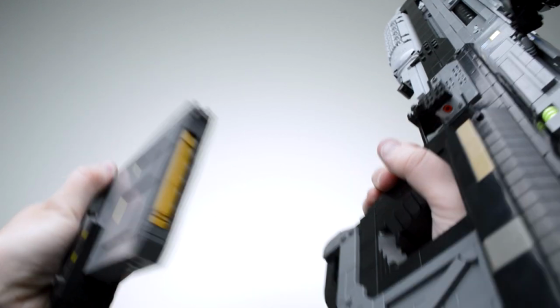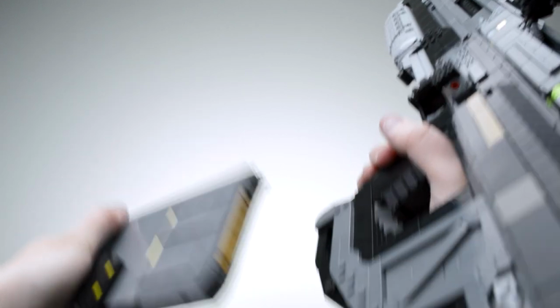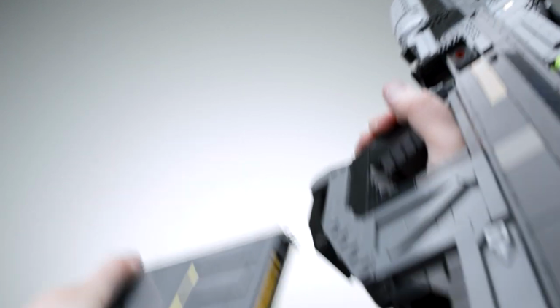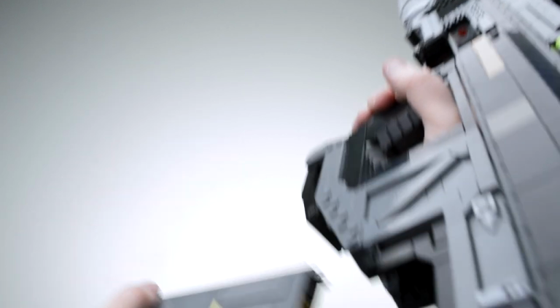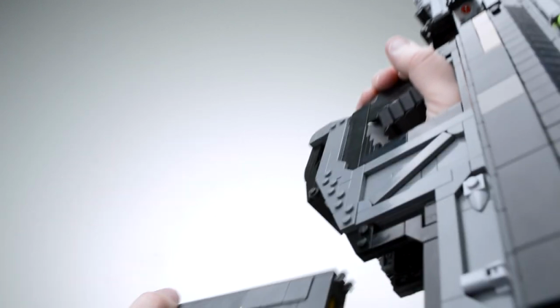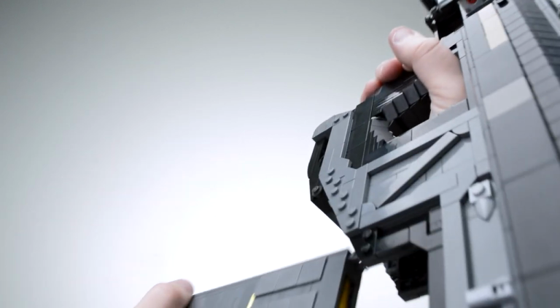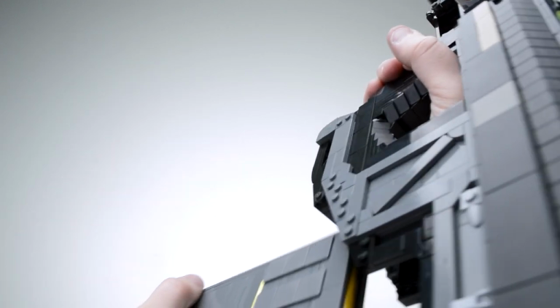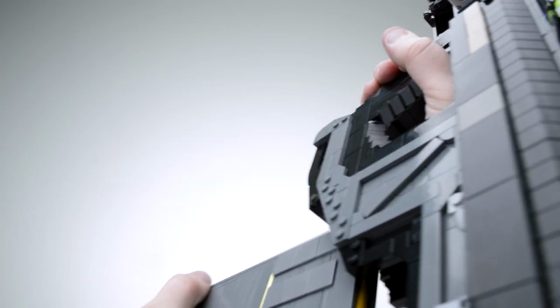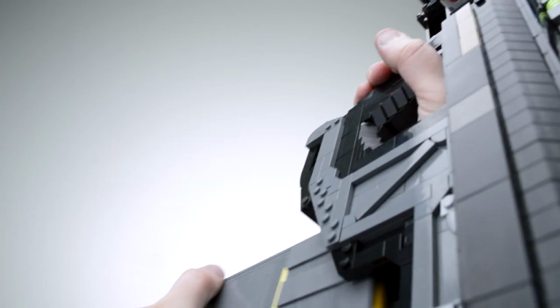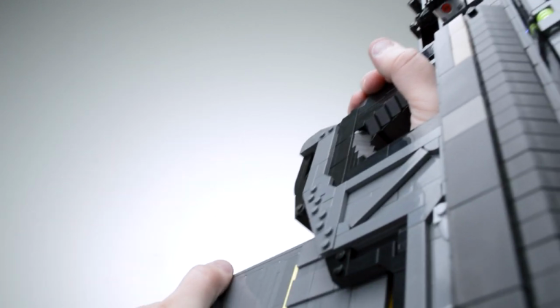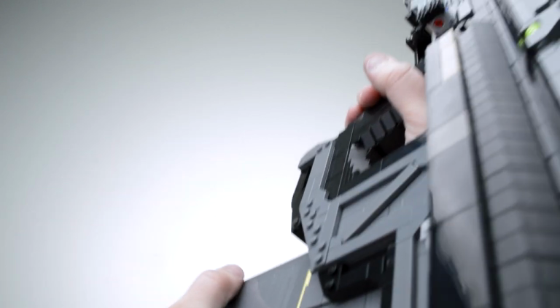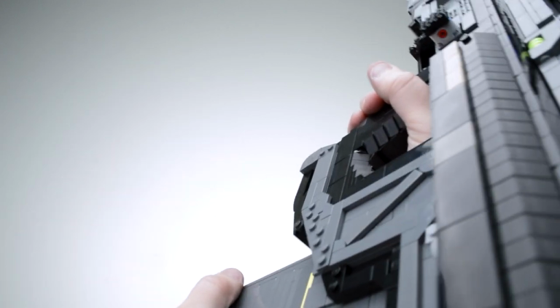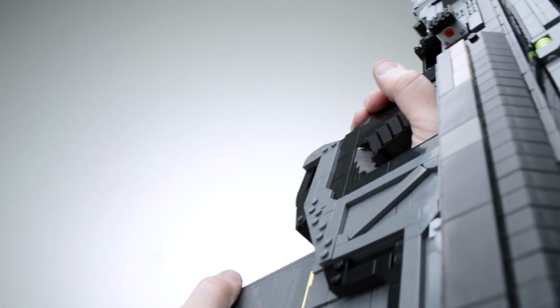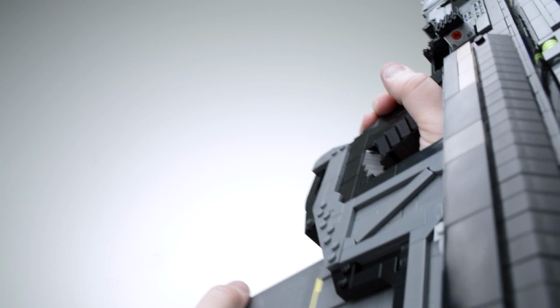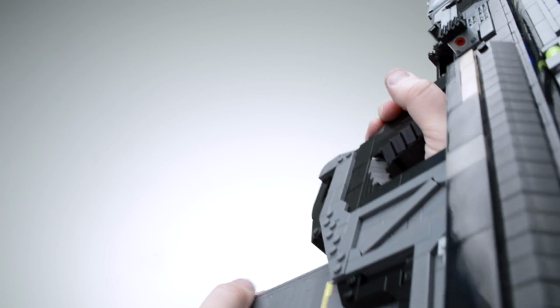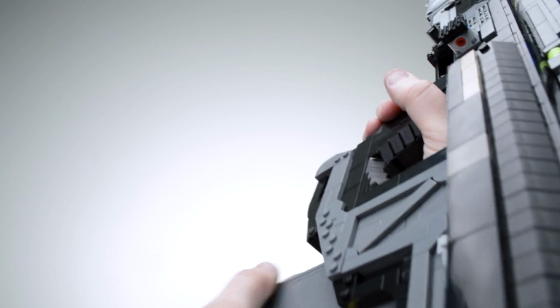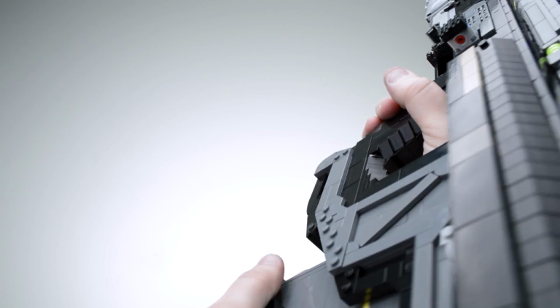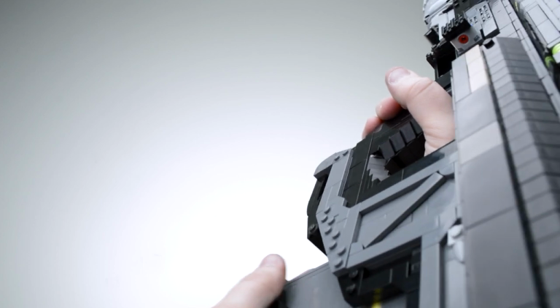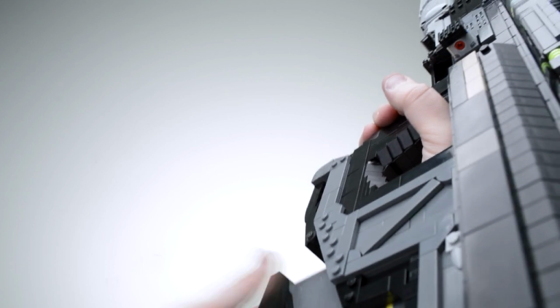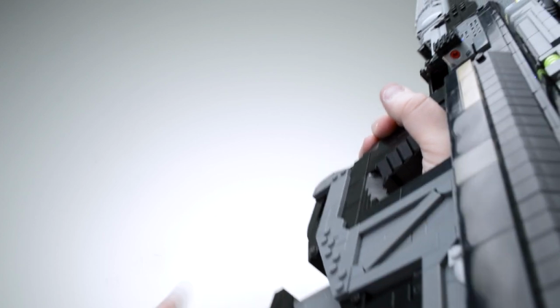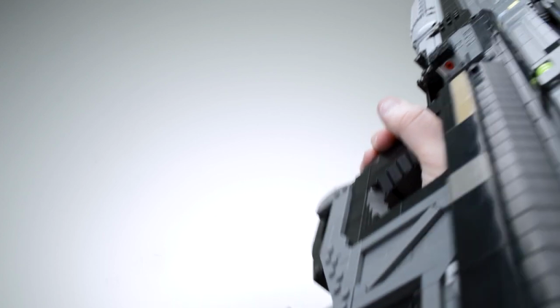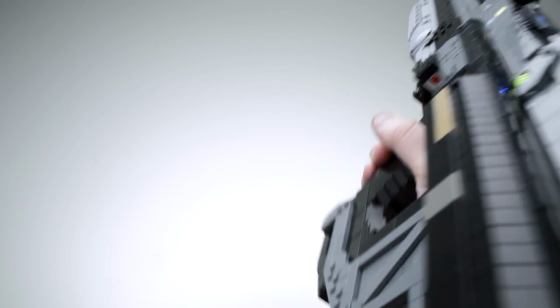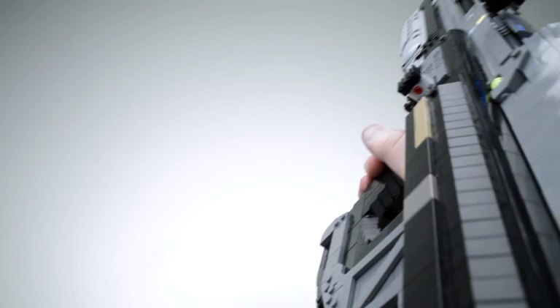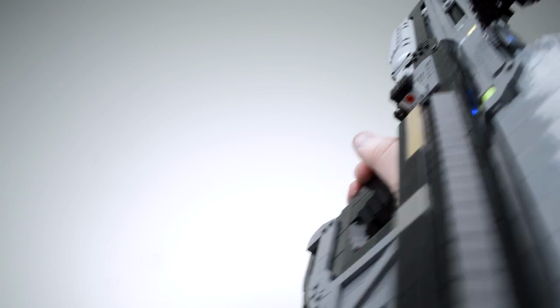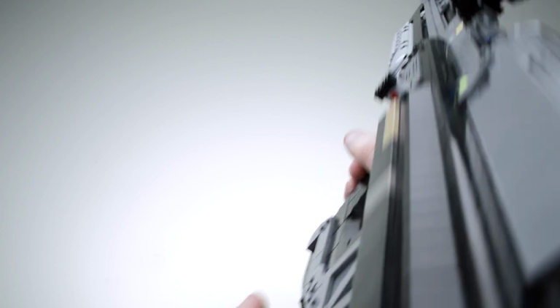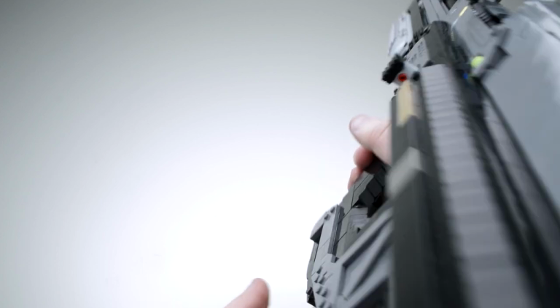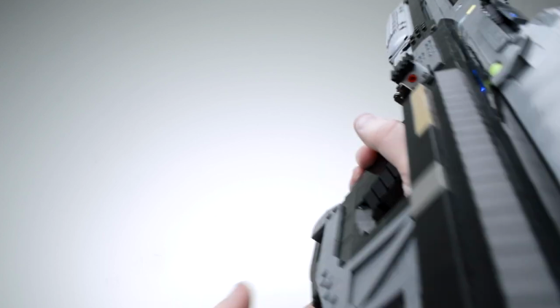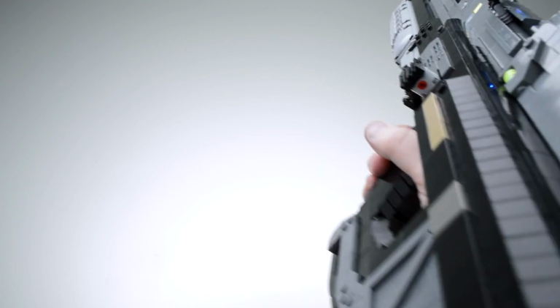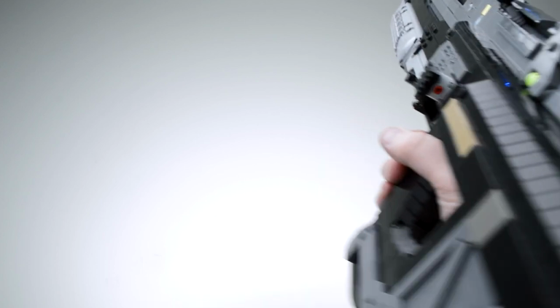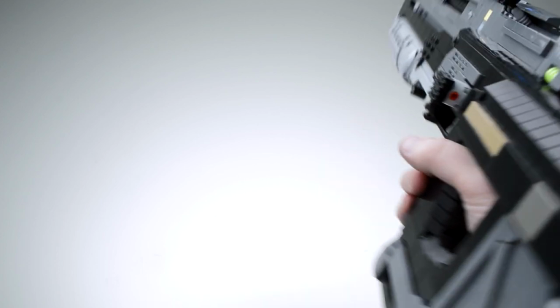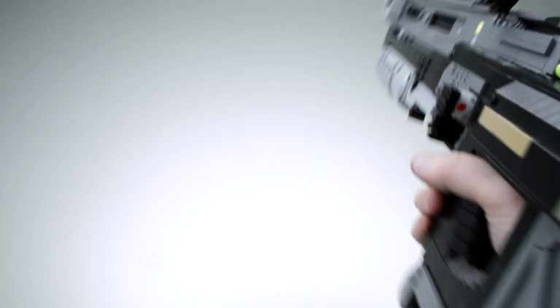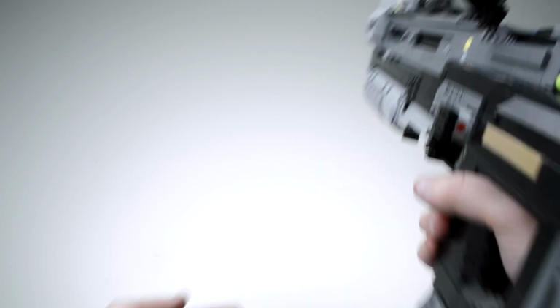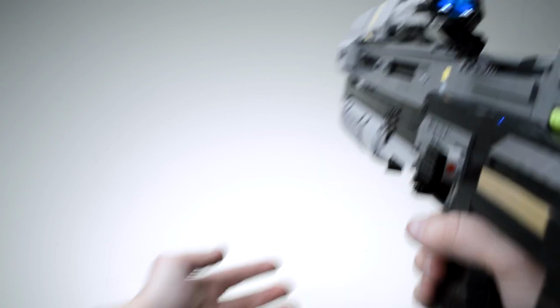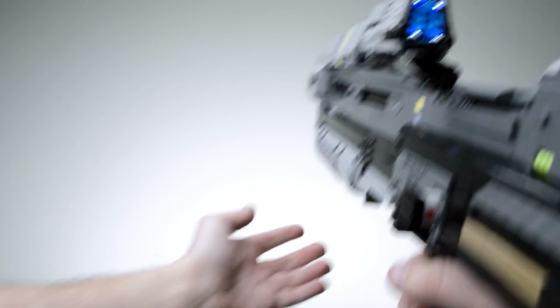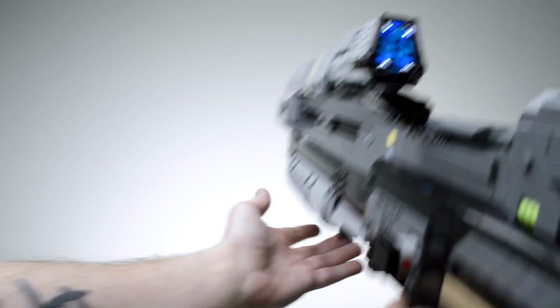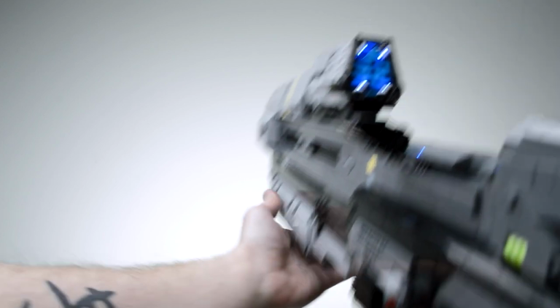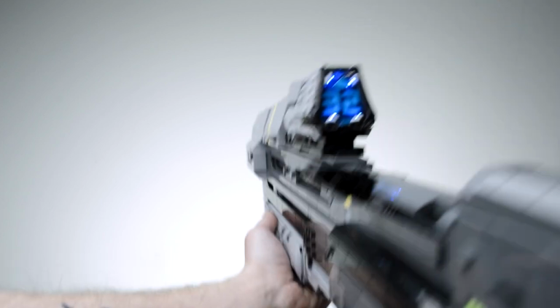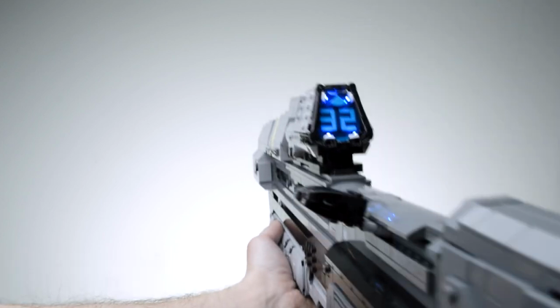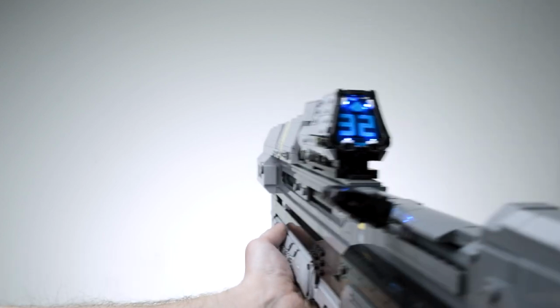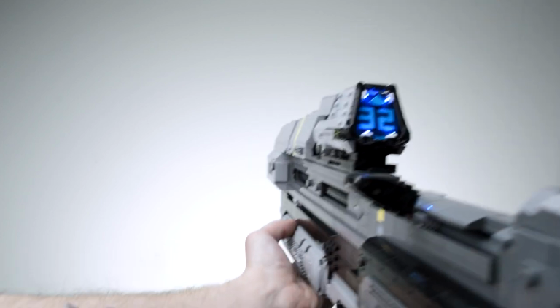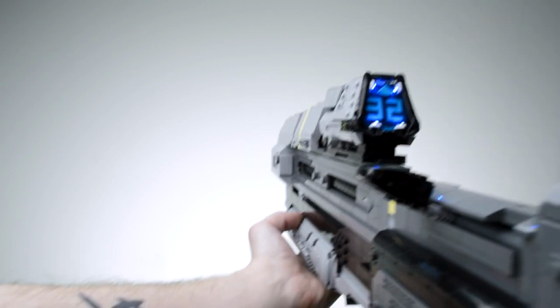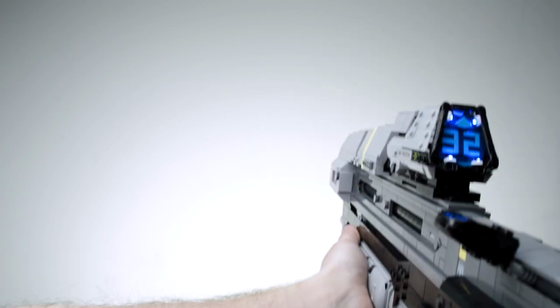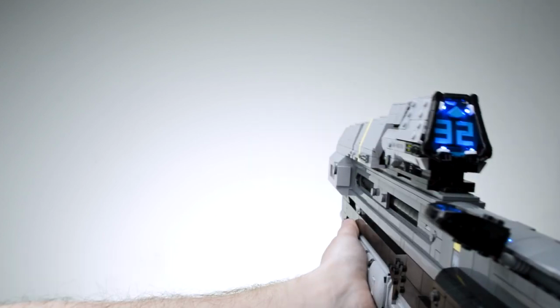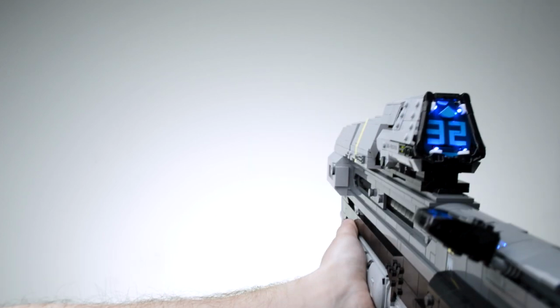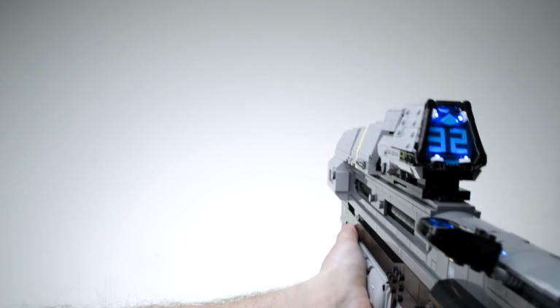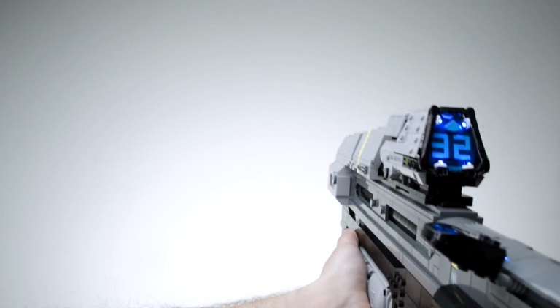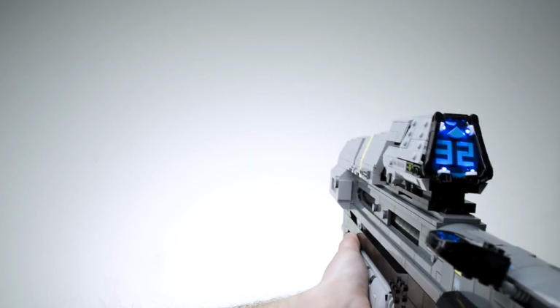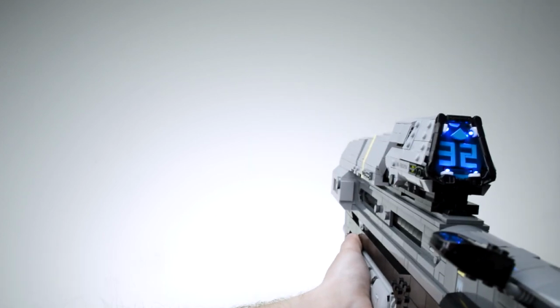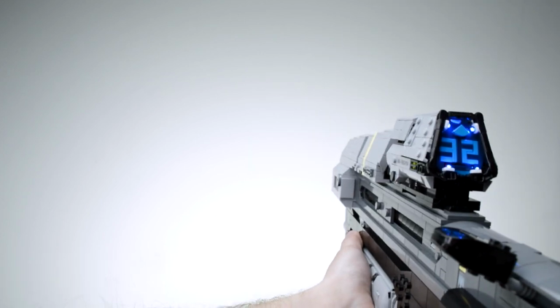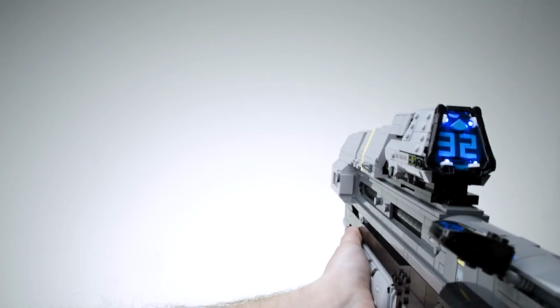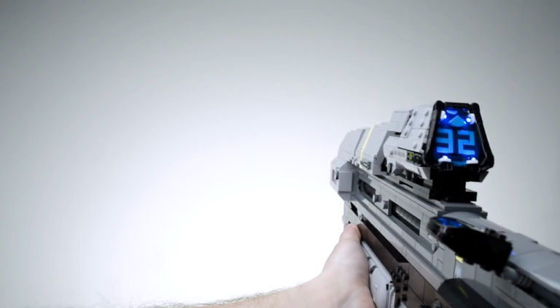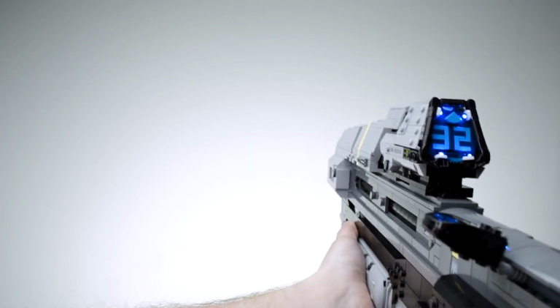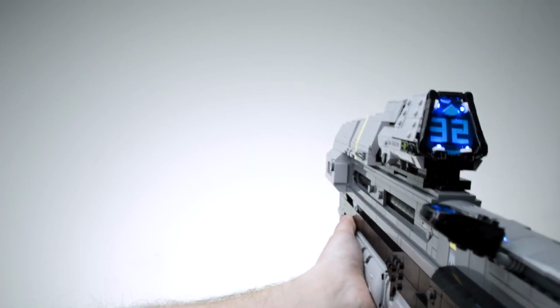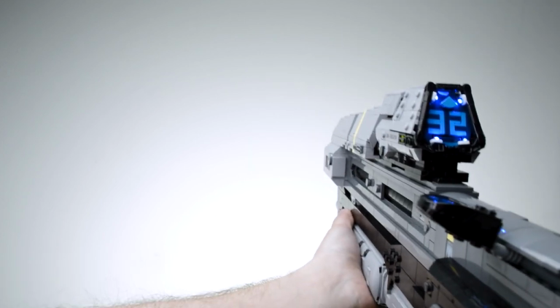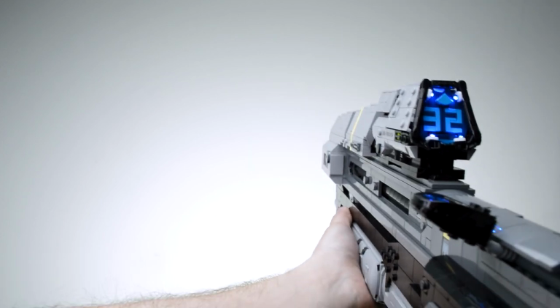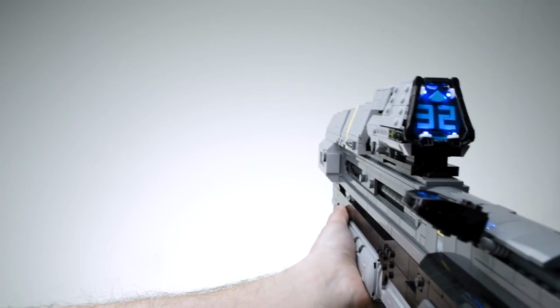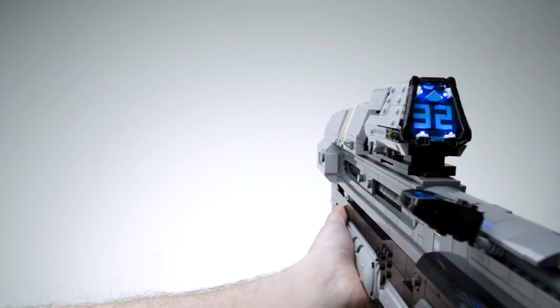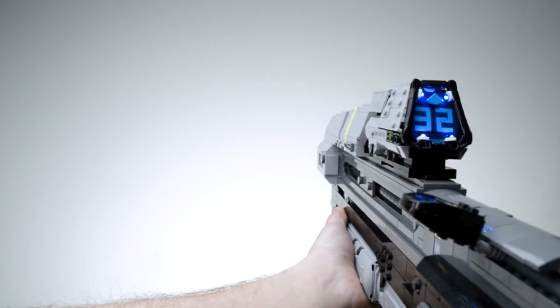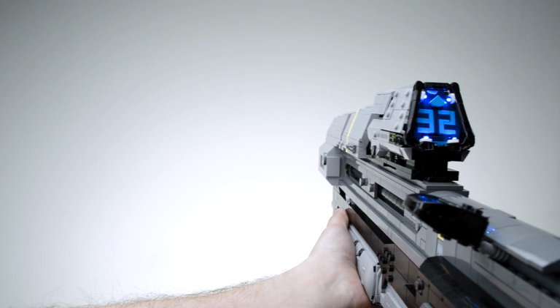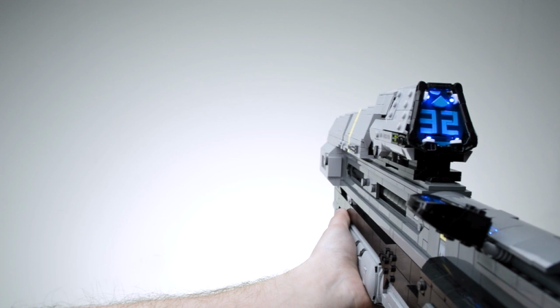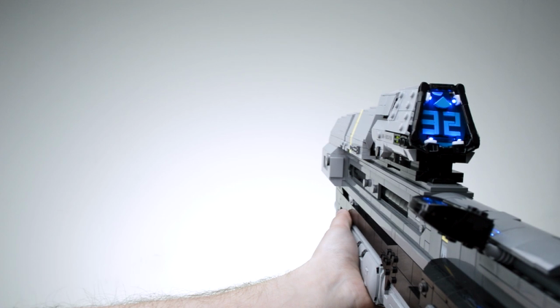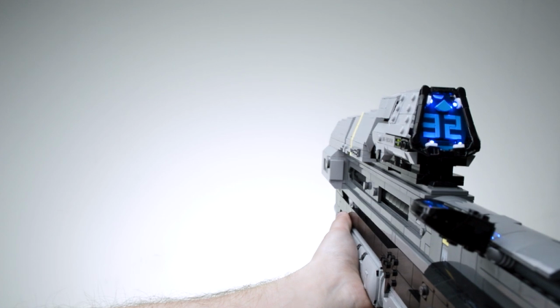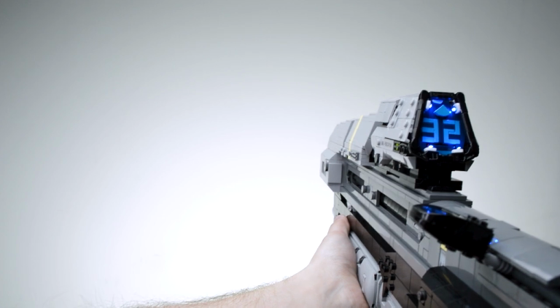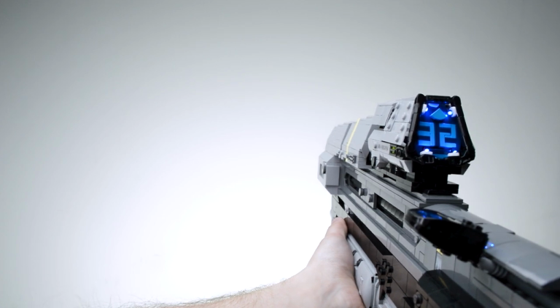Let me know what you think in the comments. Now let's shoot some rounds through the MA-37 with some edited magic.